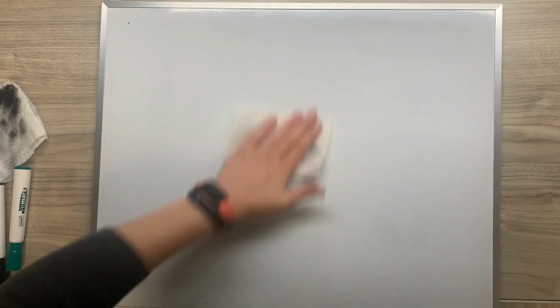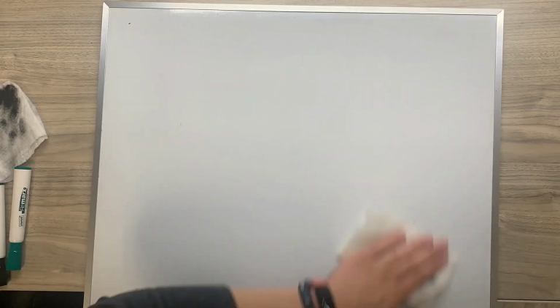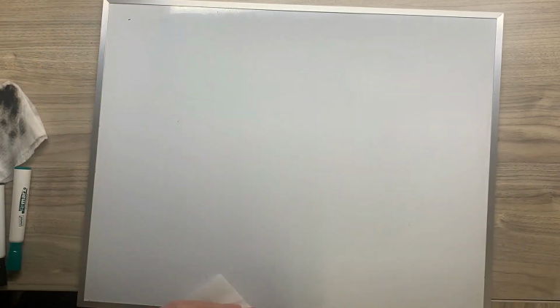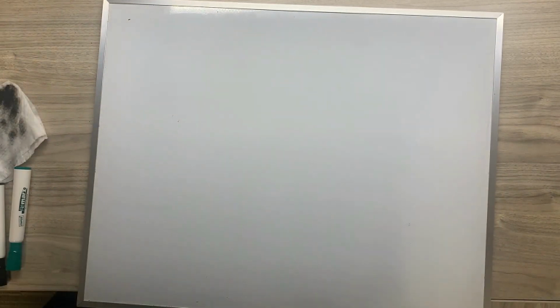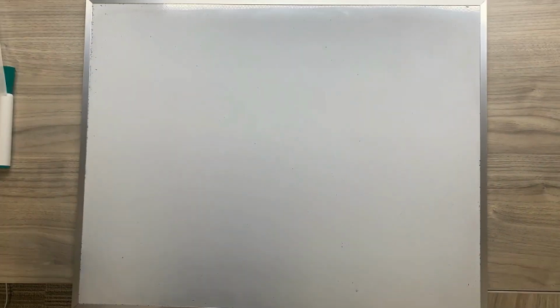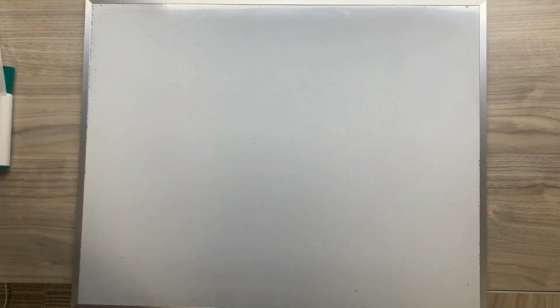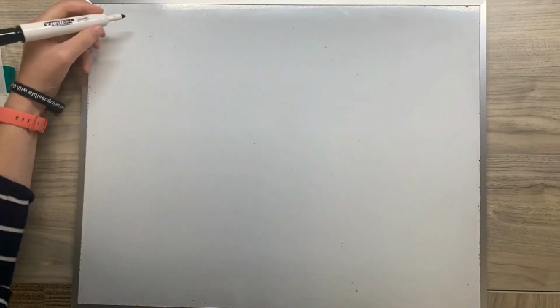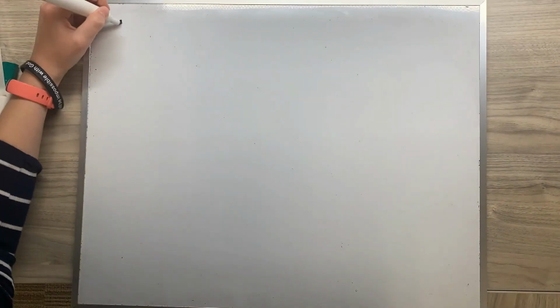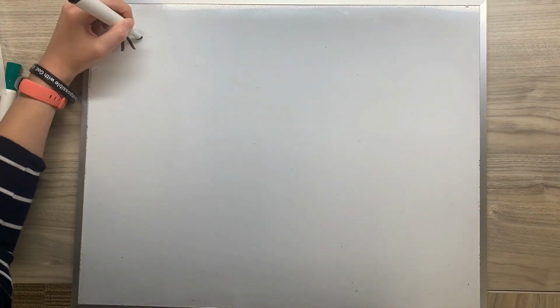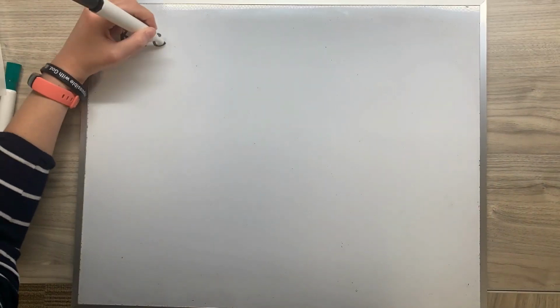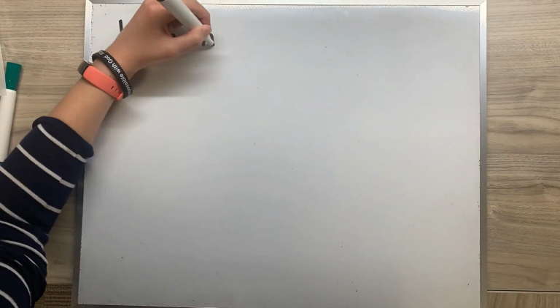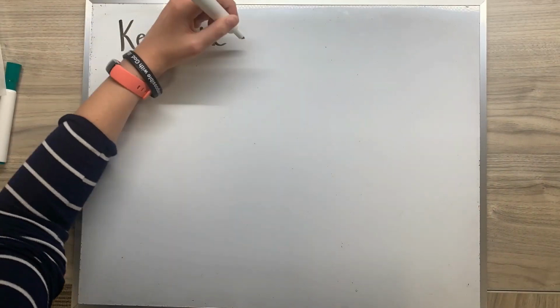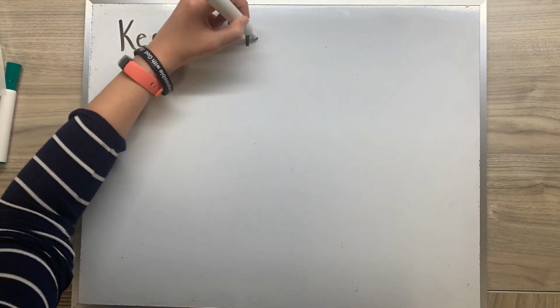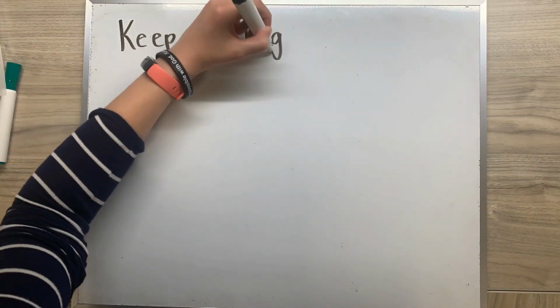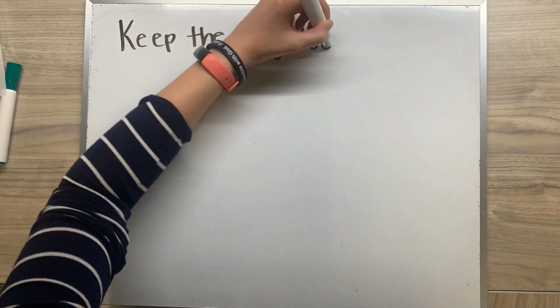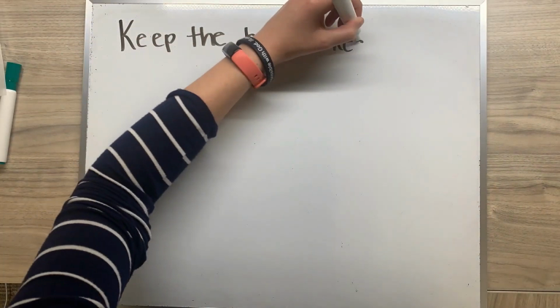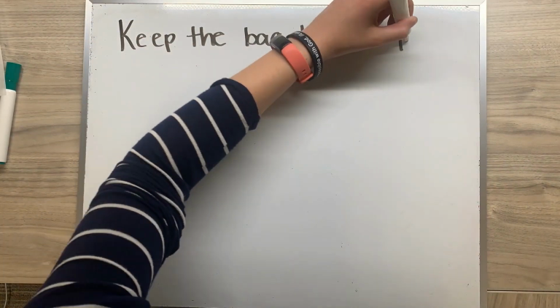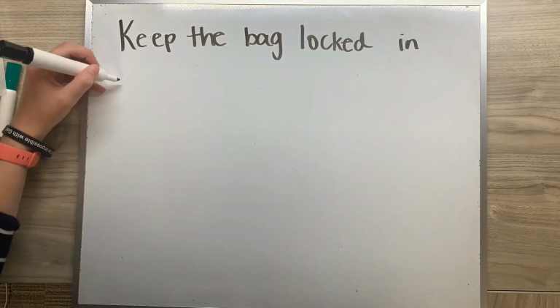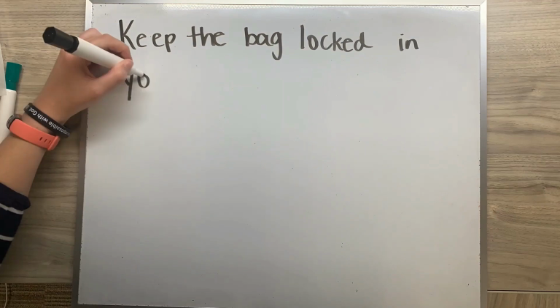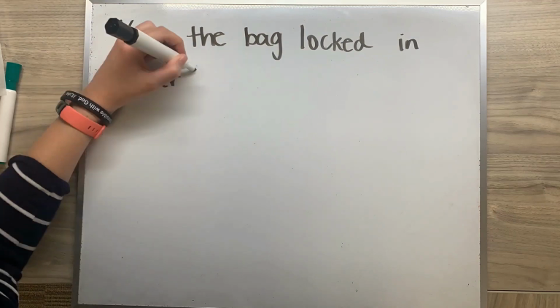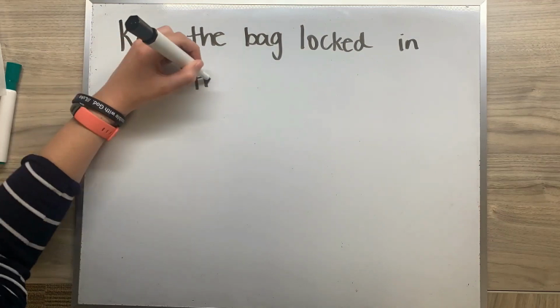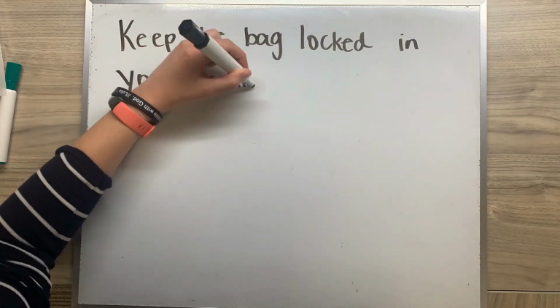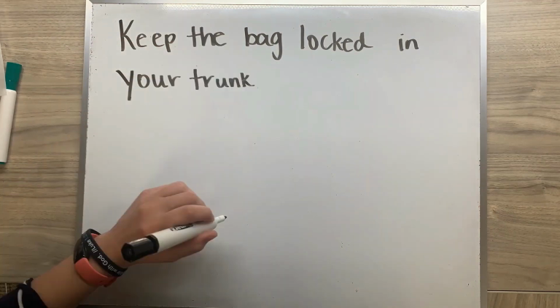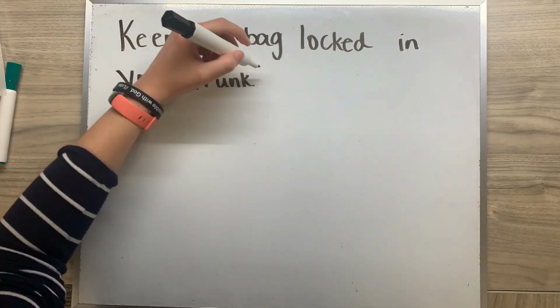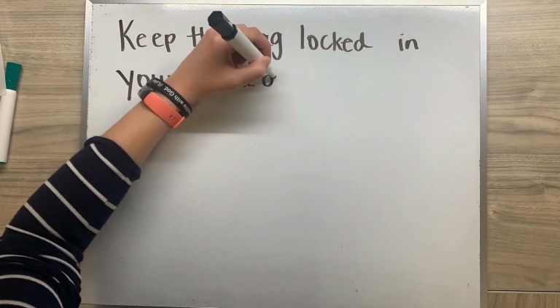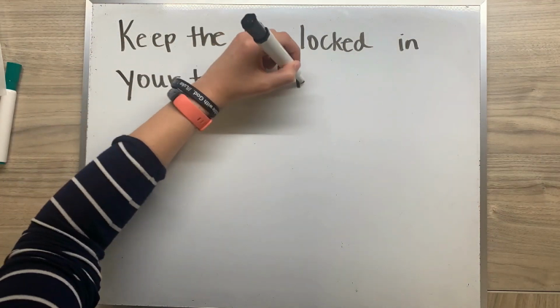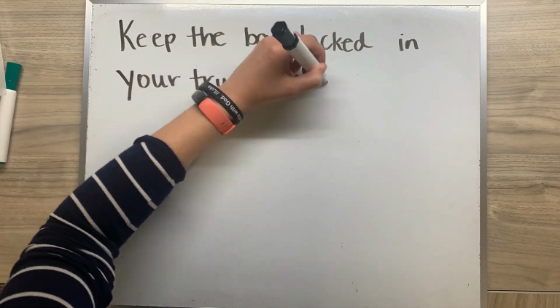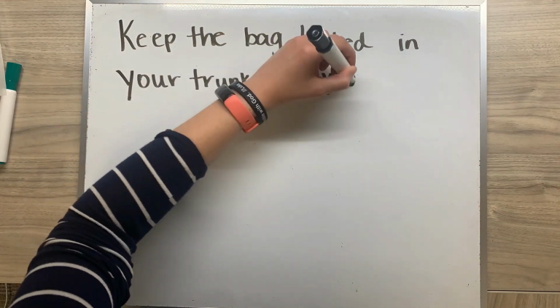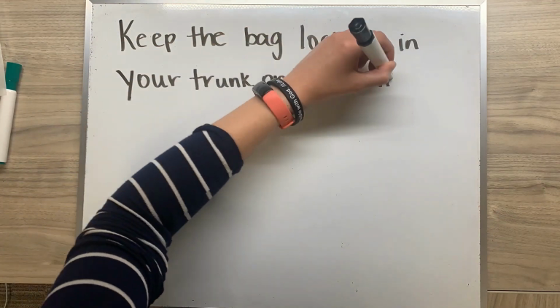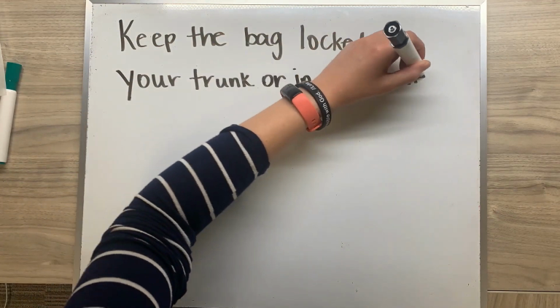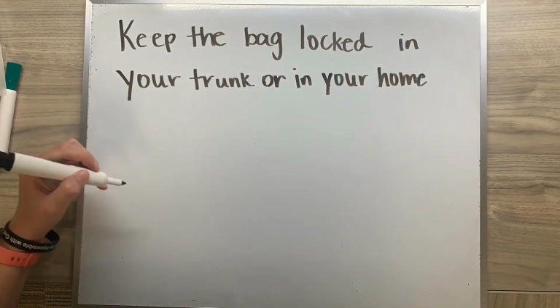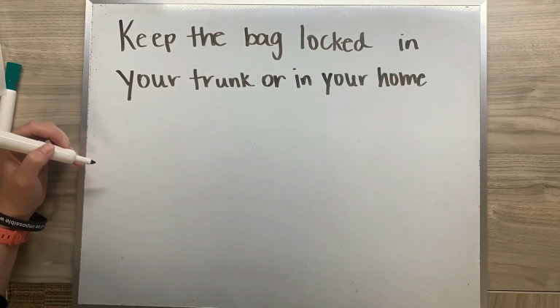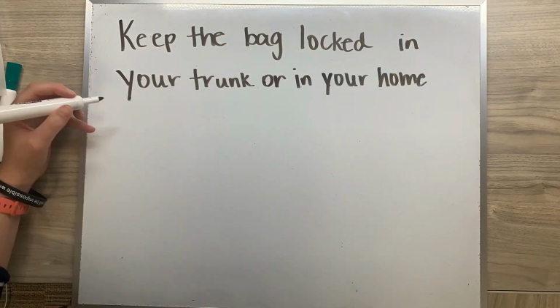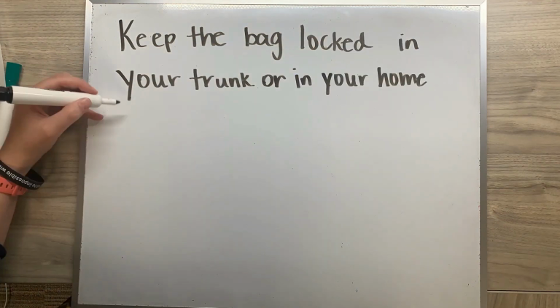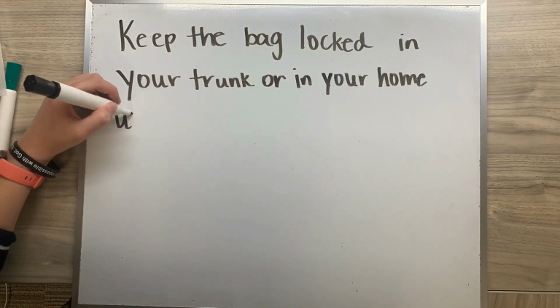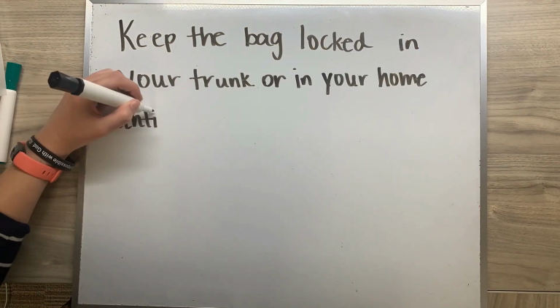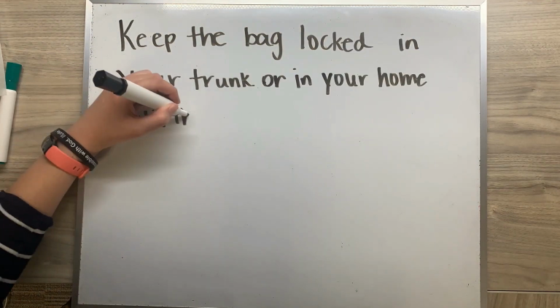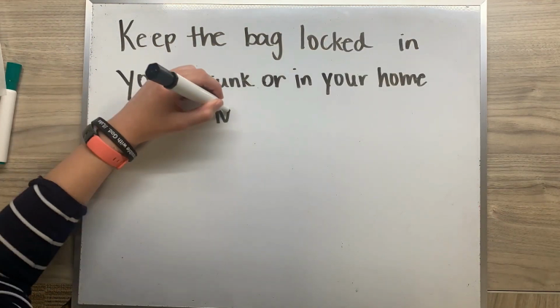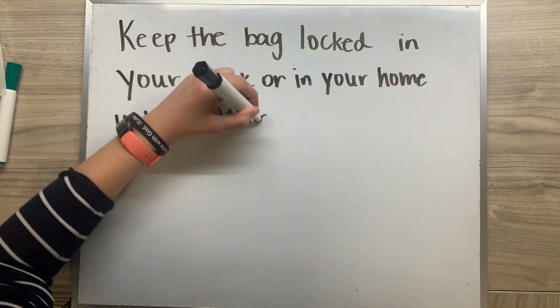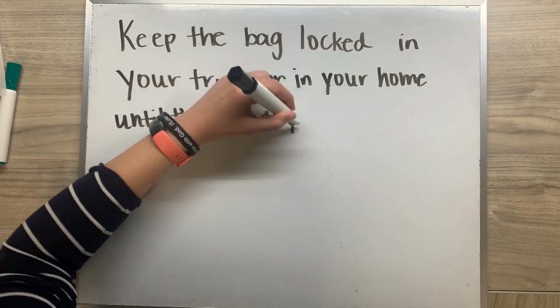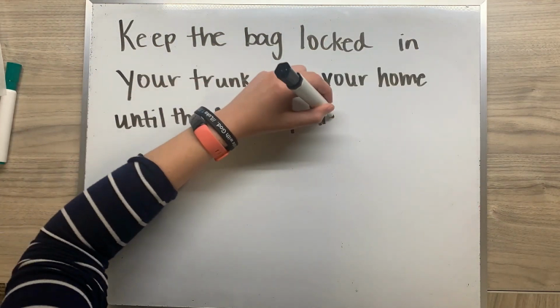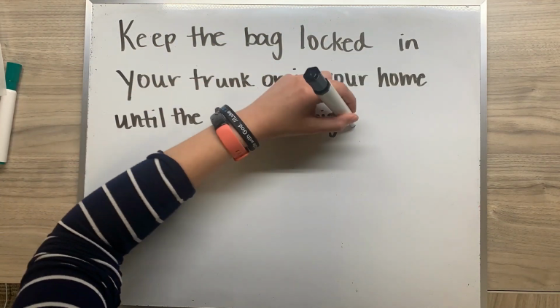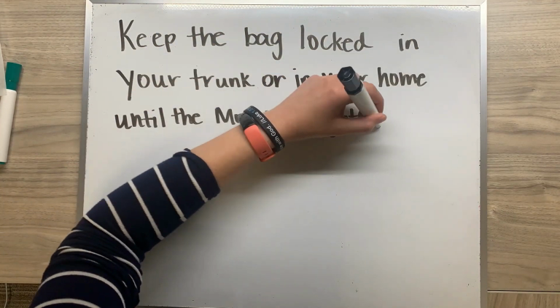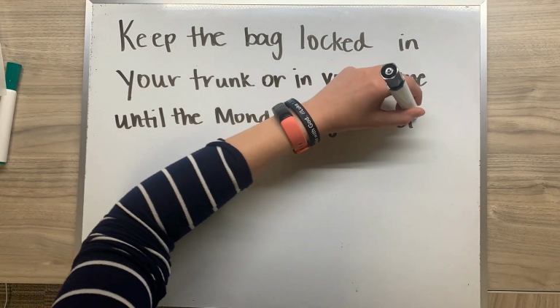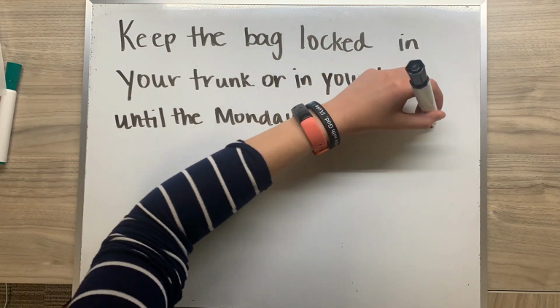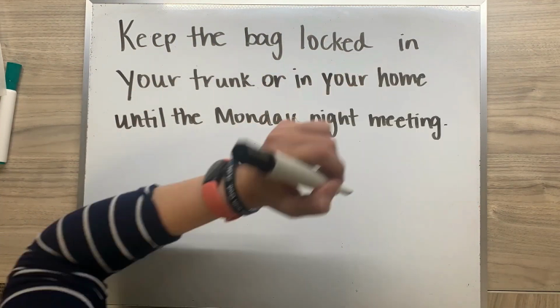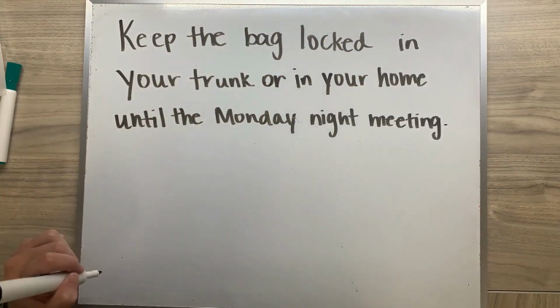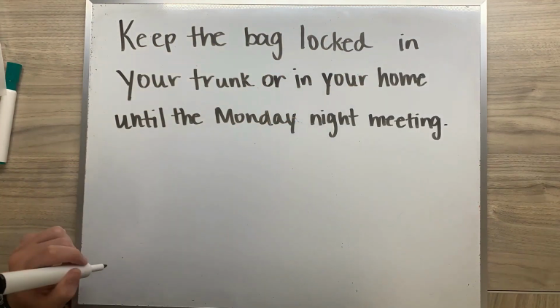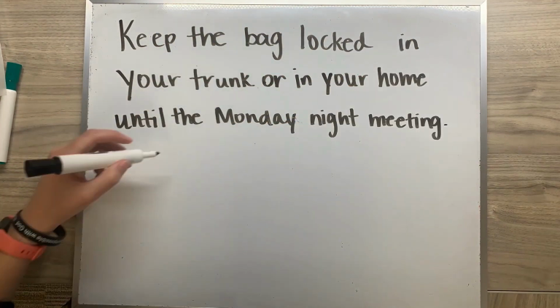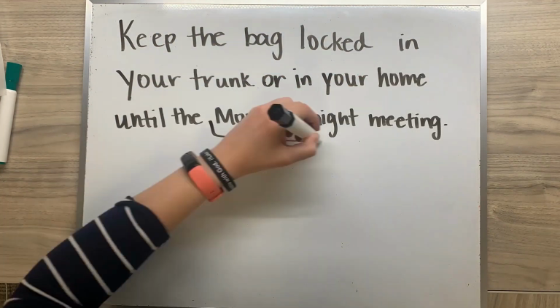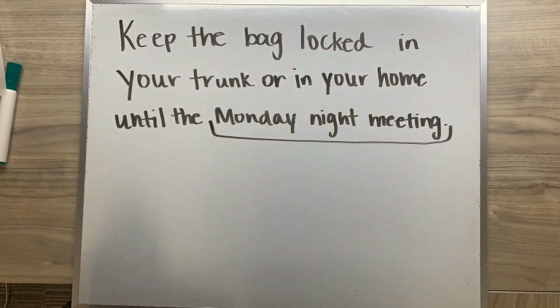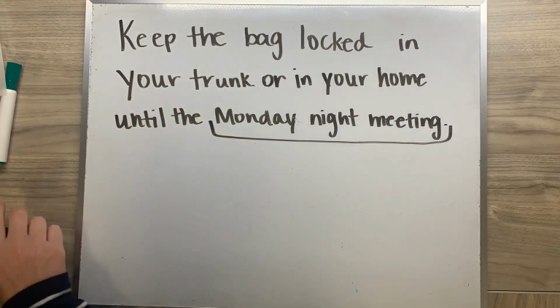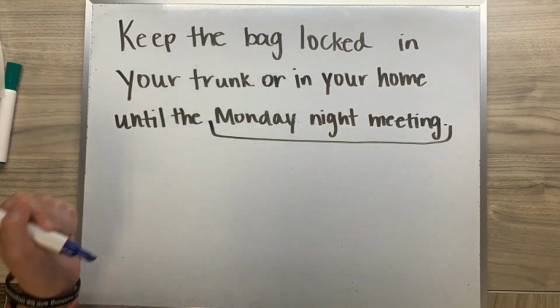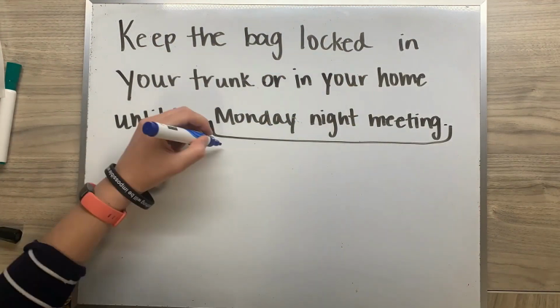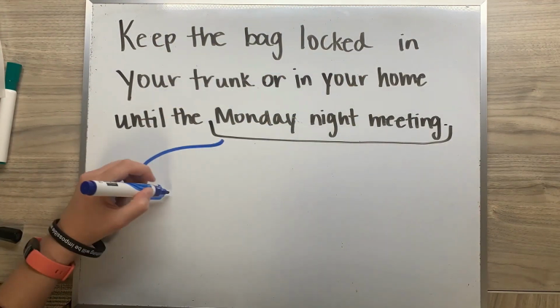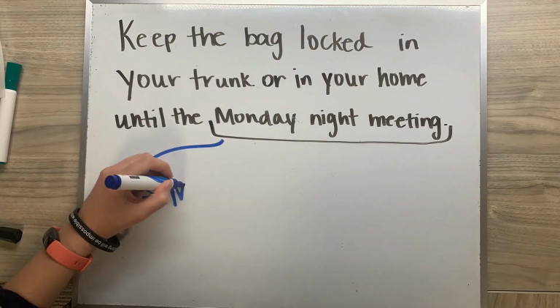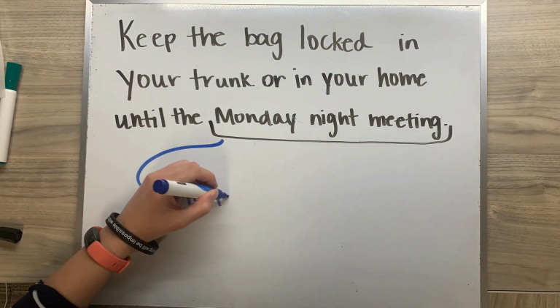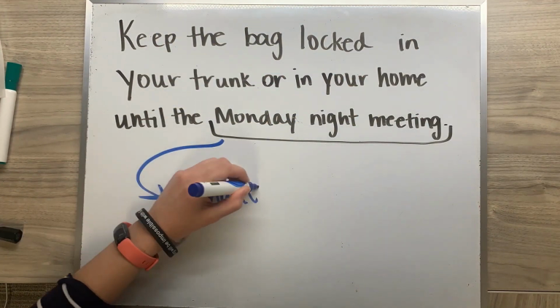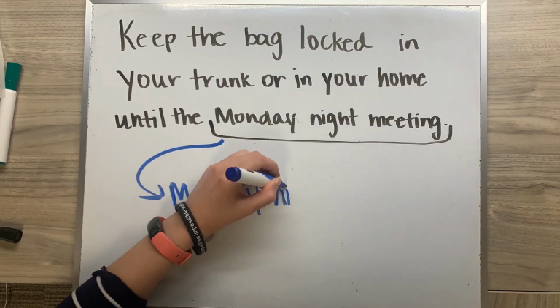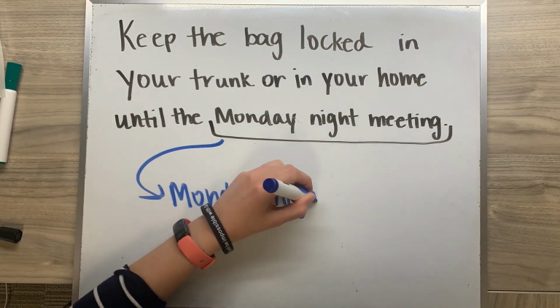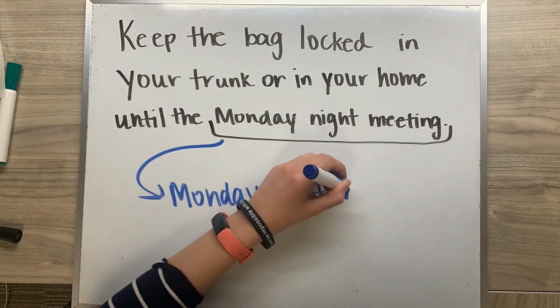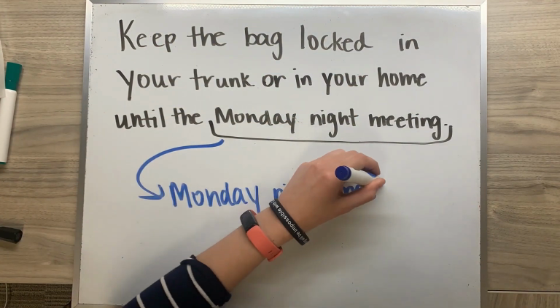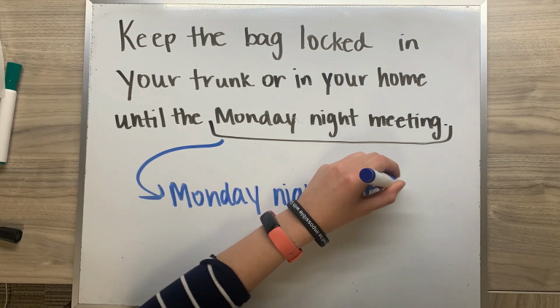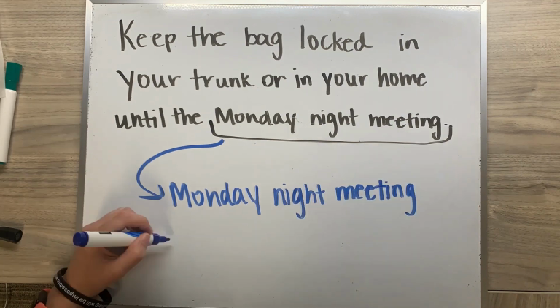Keep the bag locked in the trunk of your car or in your home until the Monday night meeting — the Monday right before Election Day.